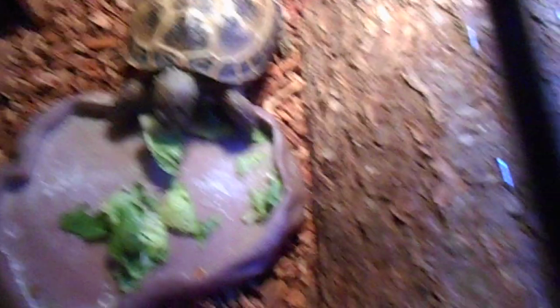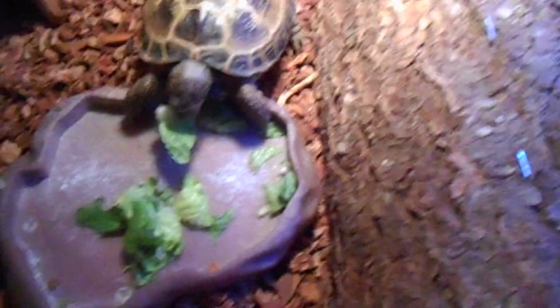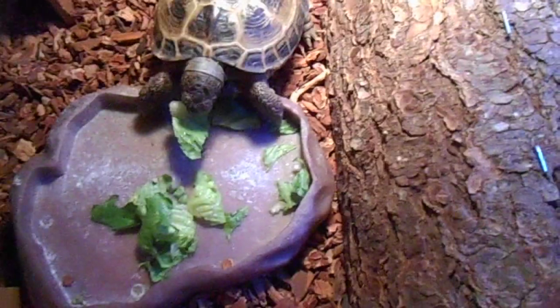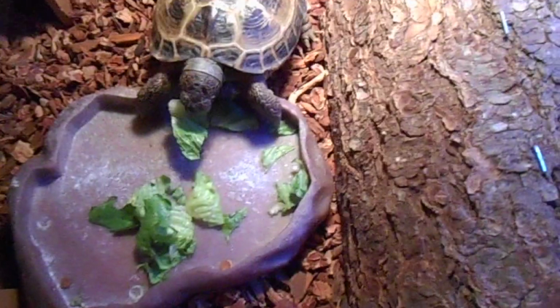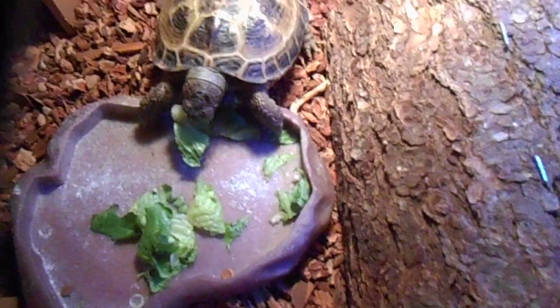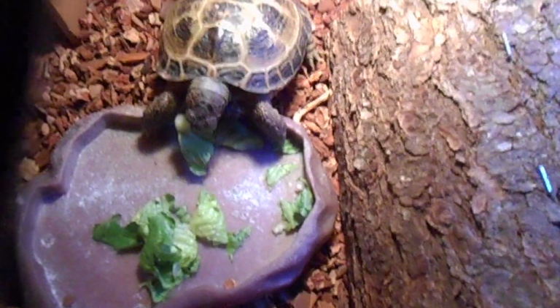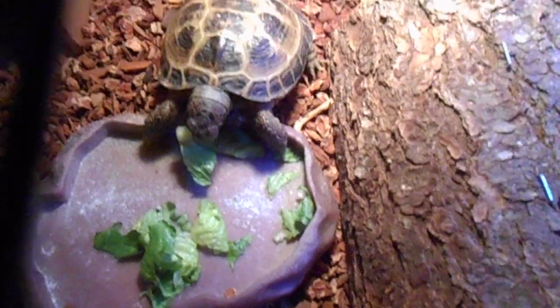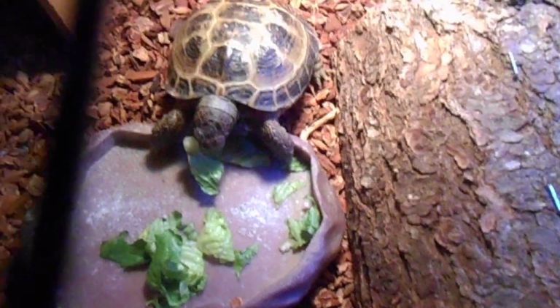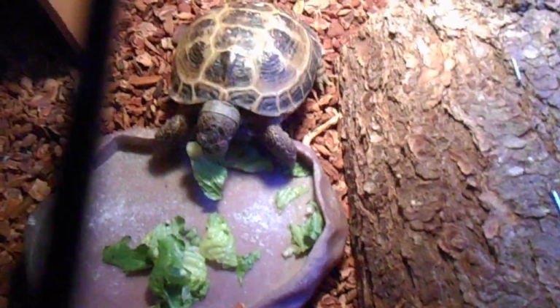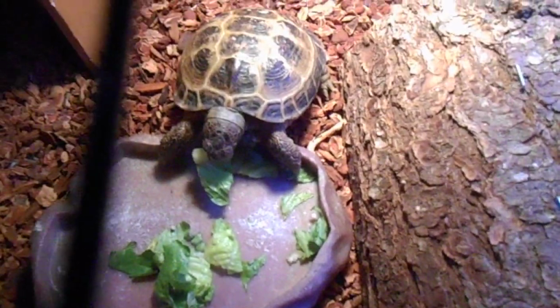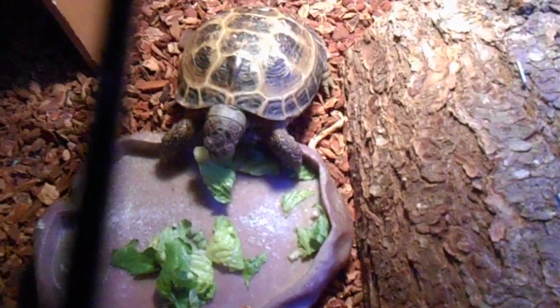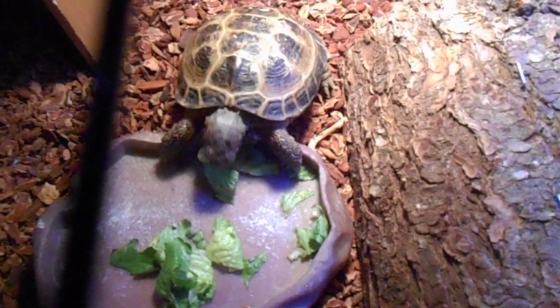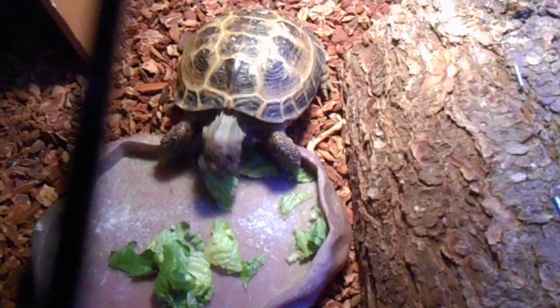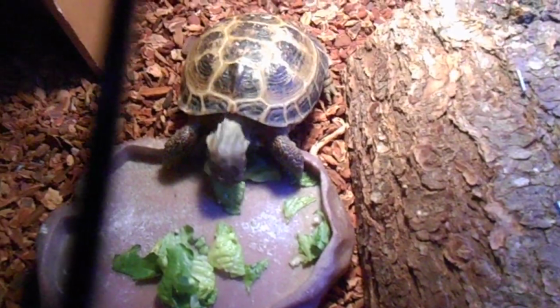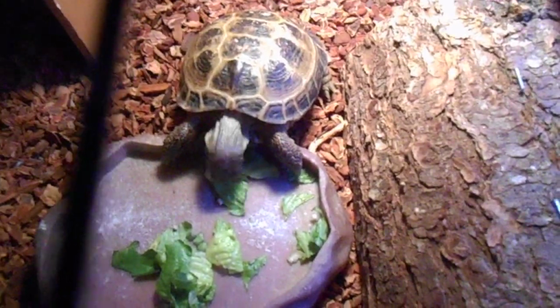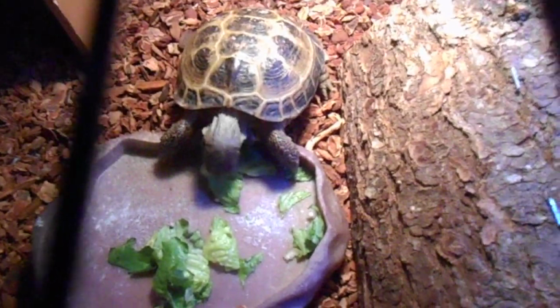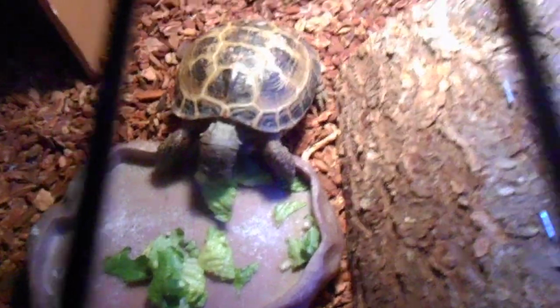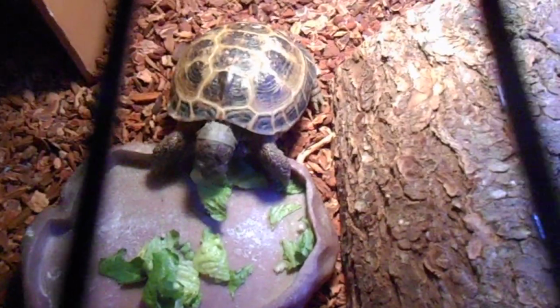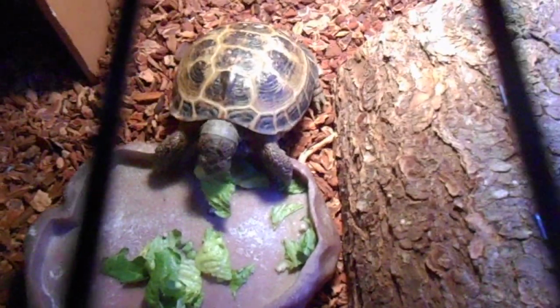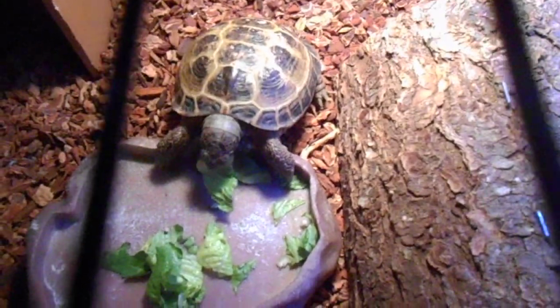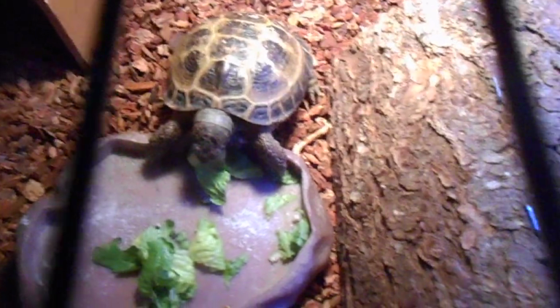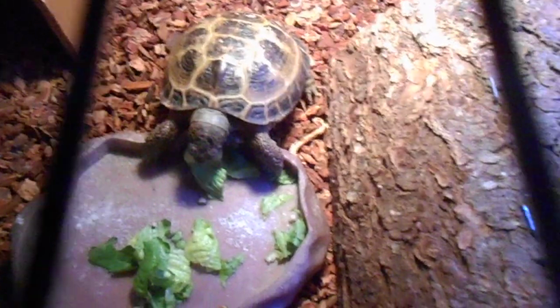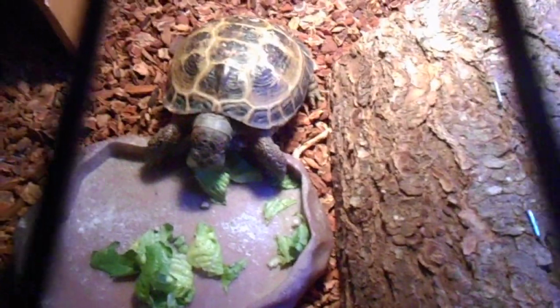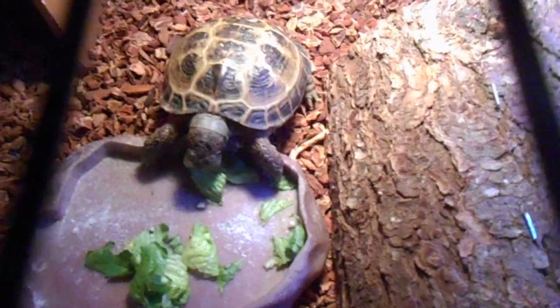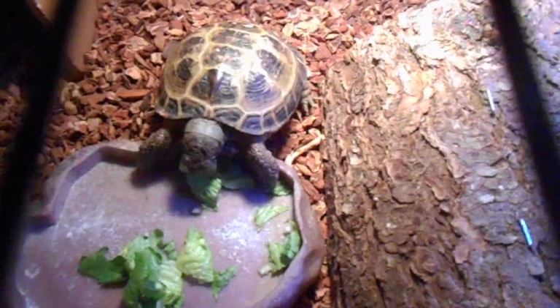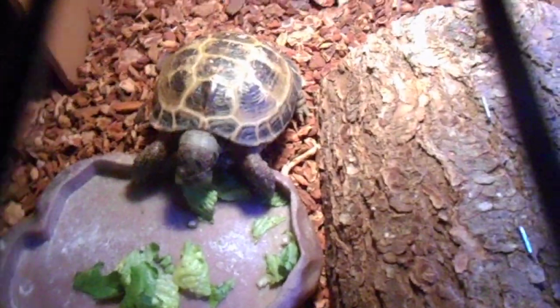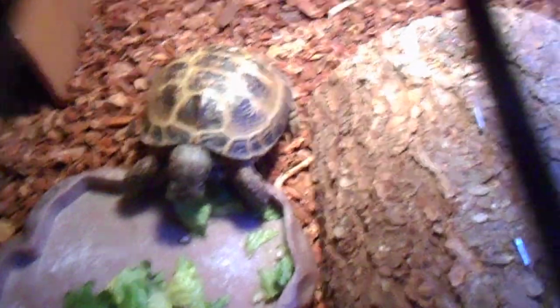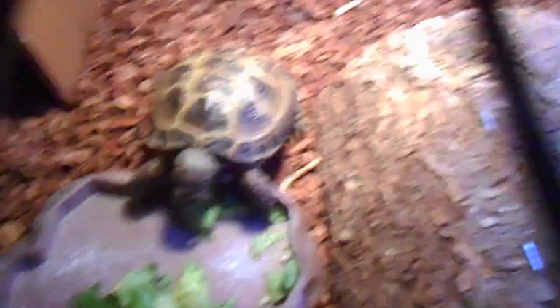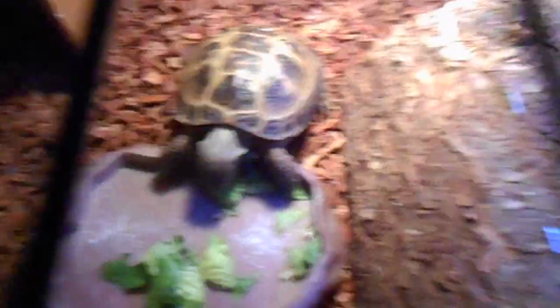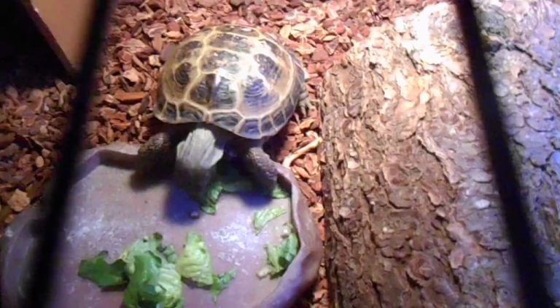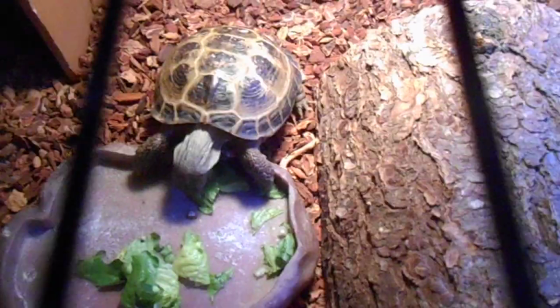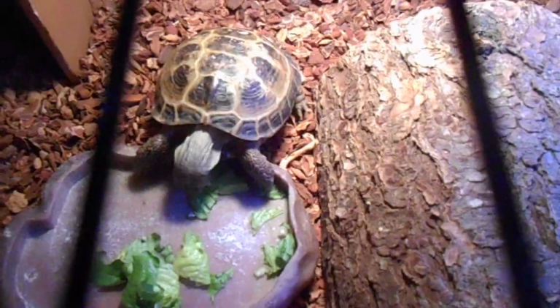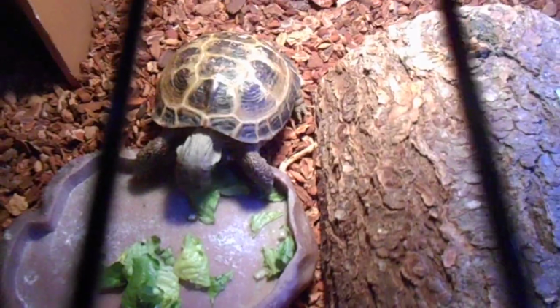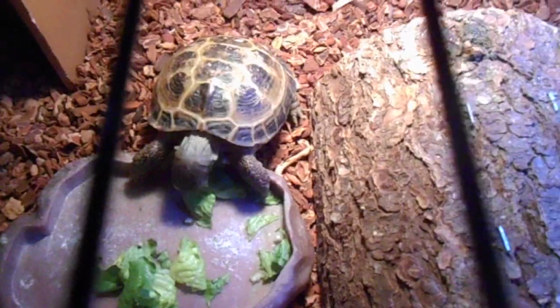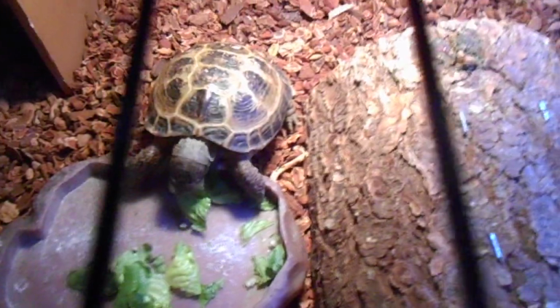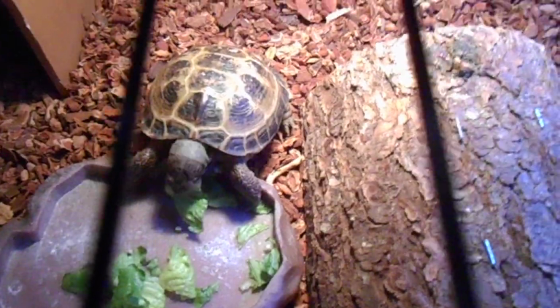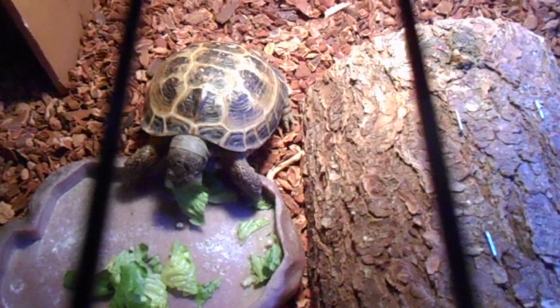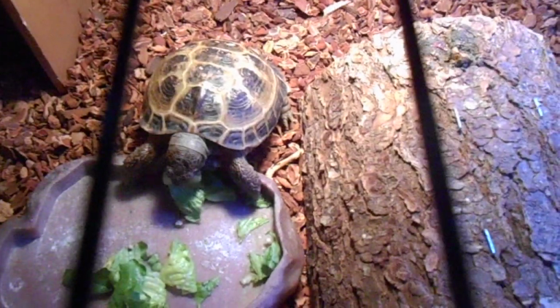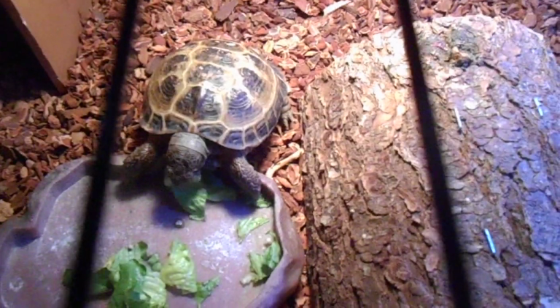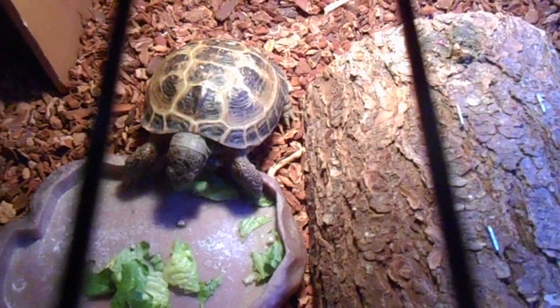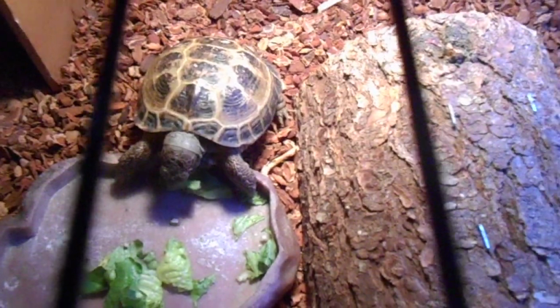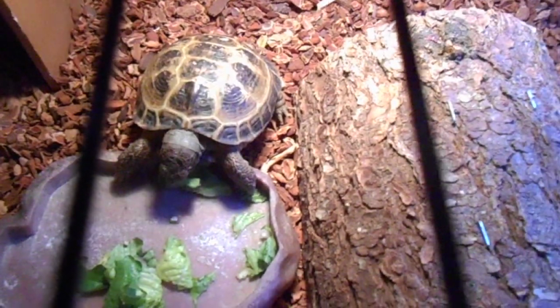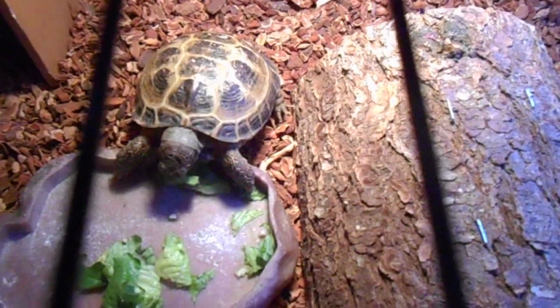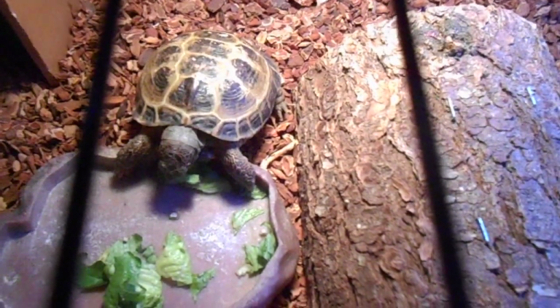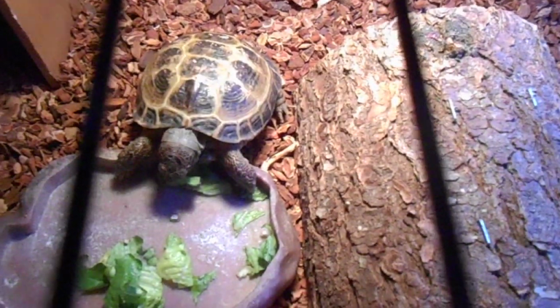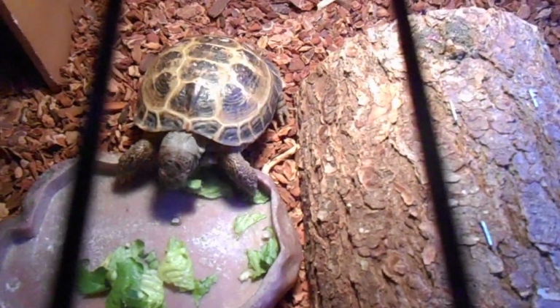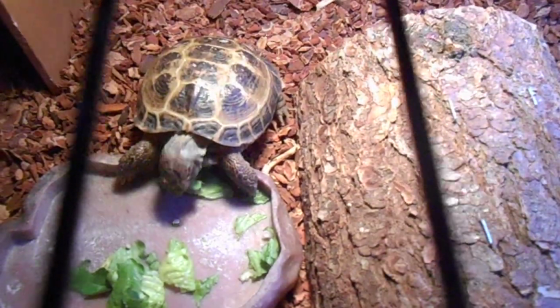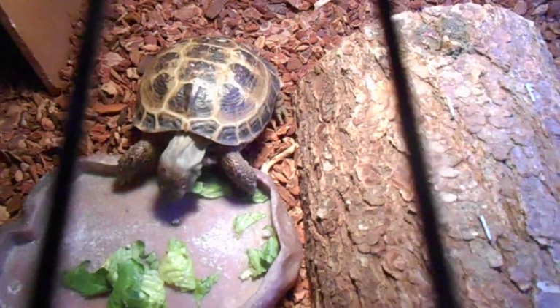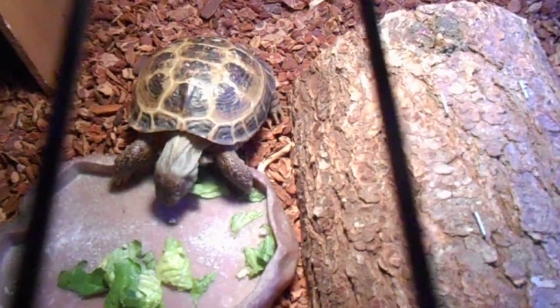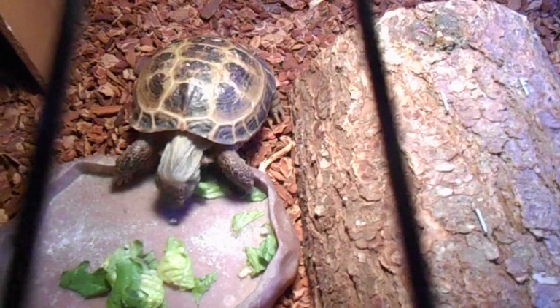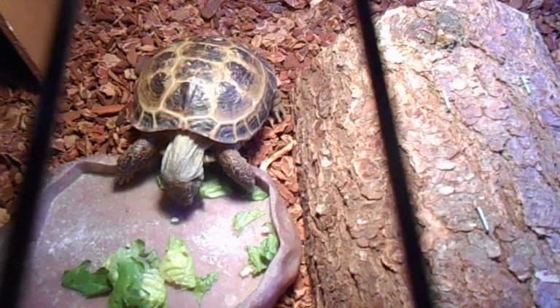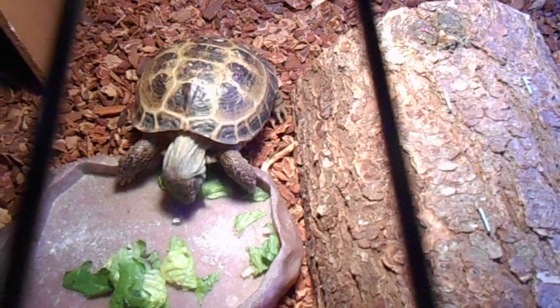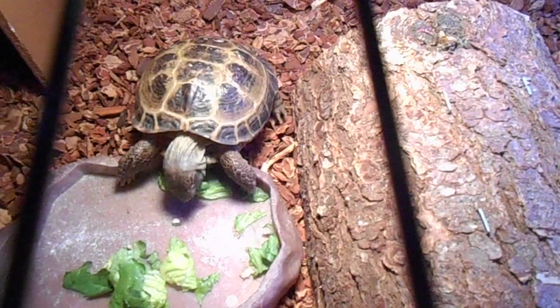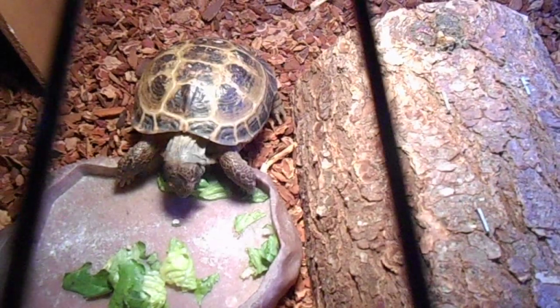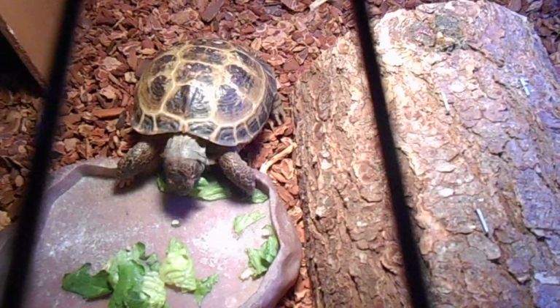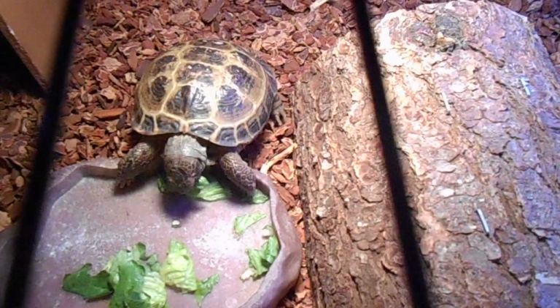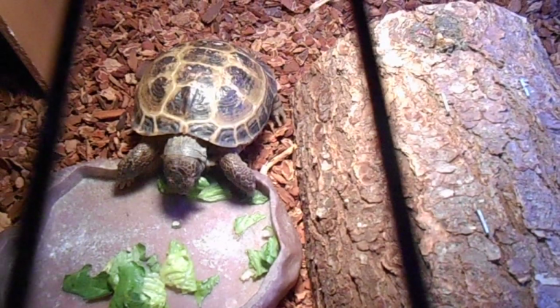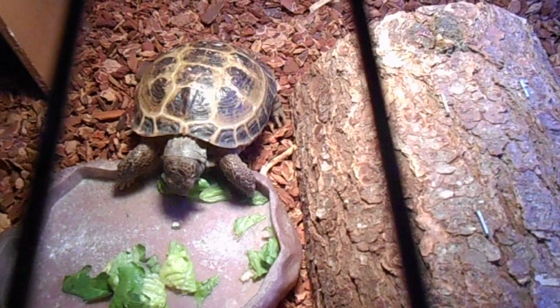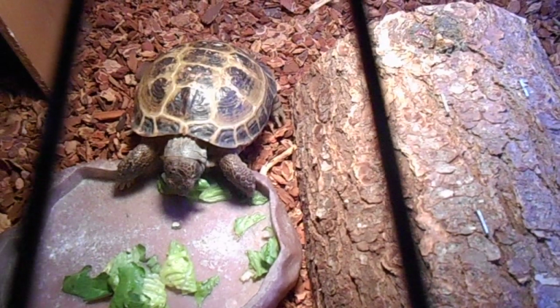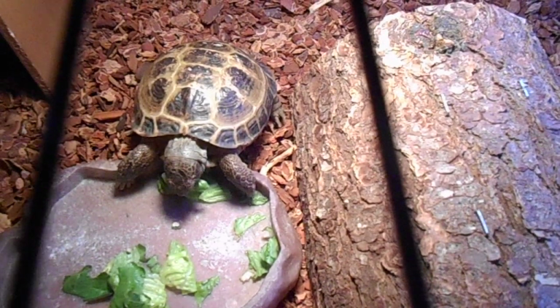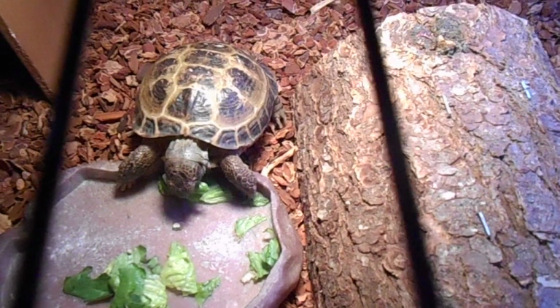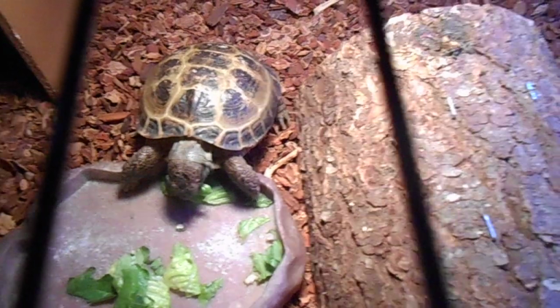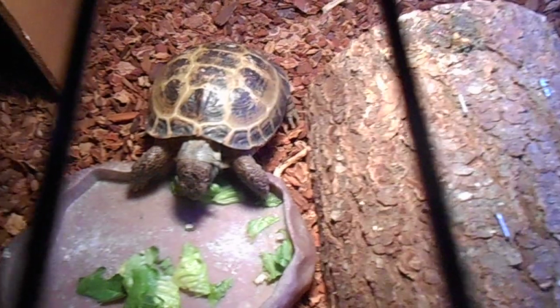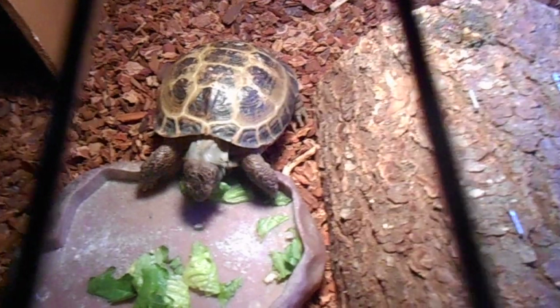Hi, it's I Love Odd Life 7. Today's video is going to be the pros and cons of owning a Russian tortoise.